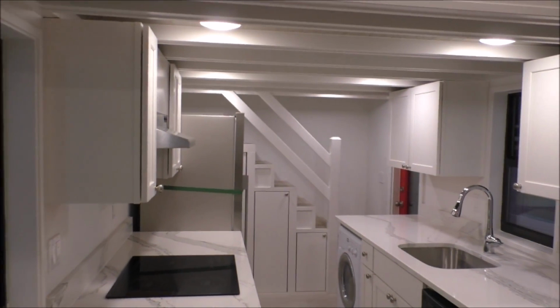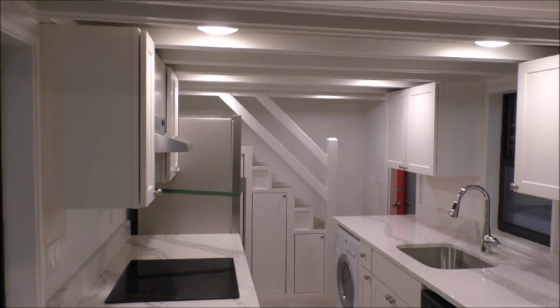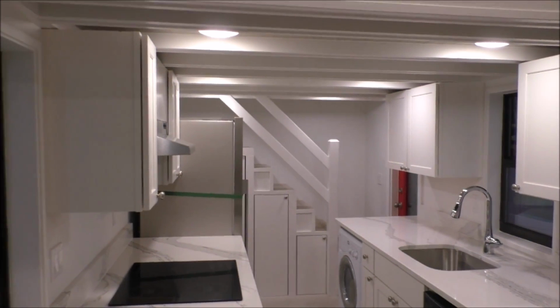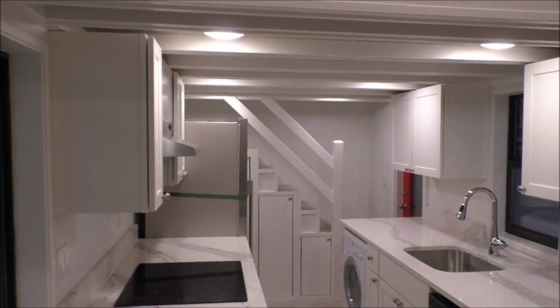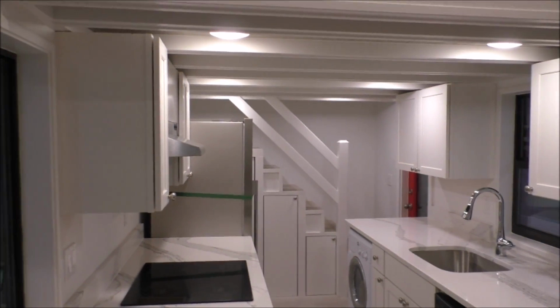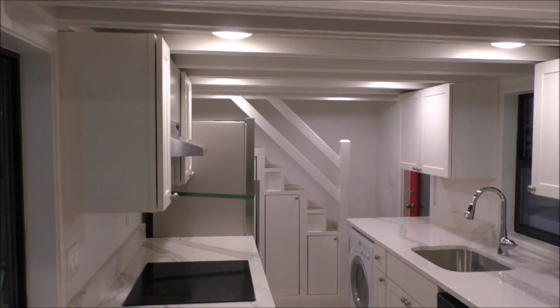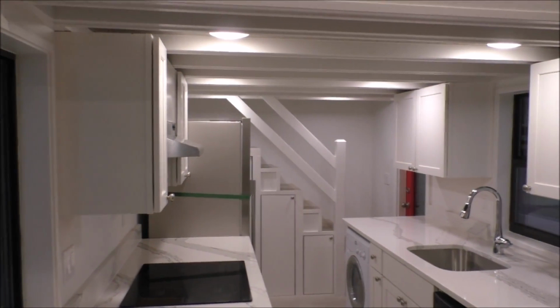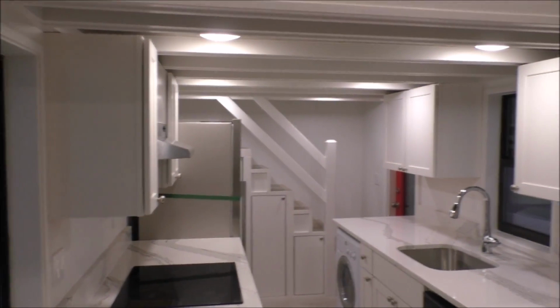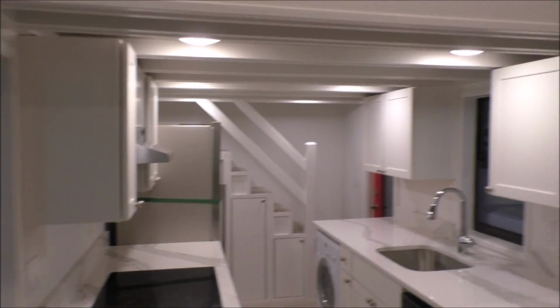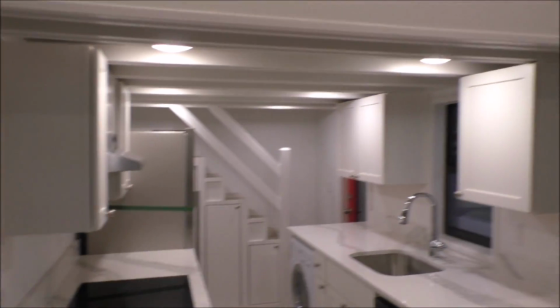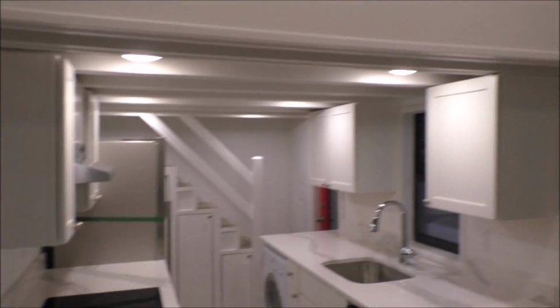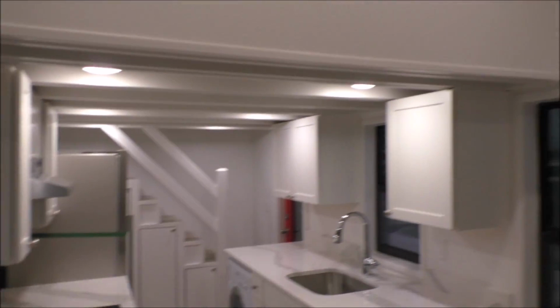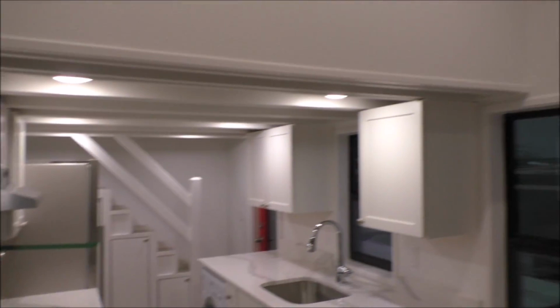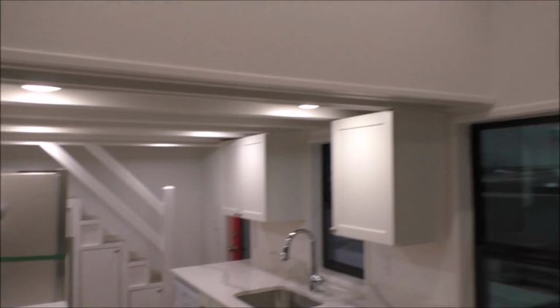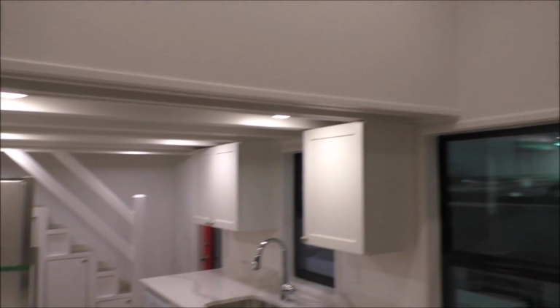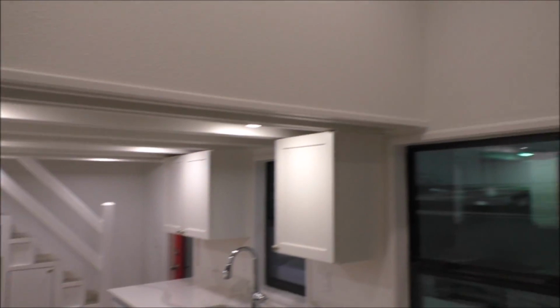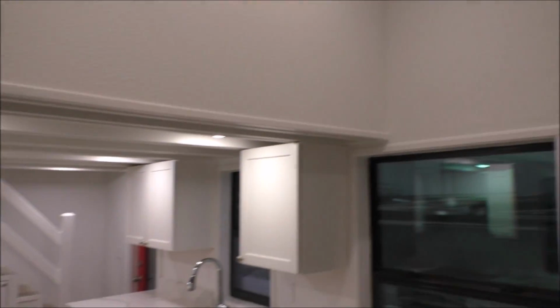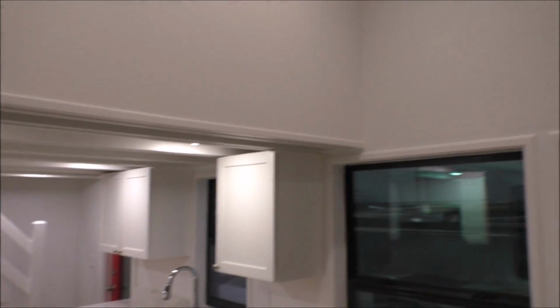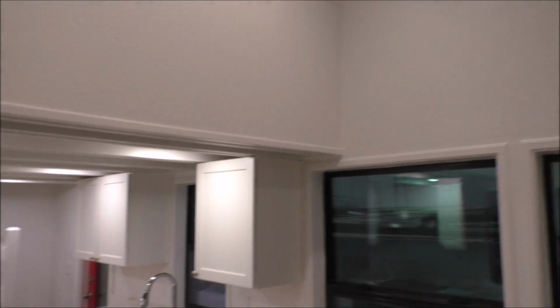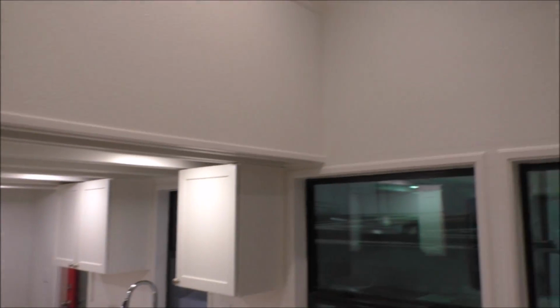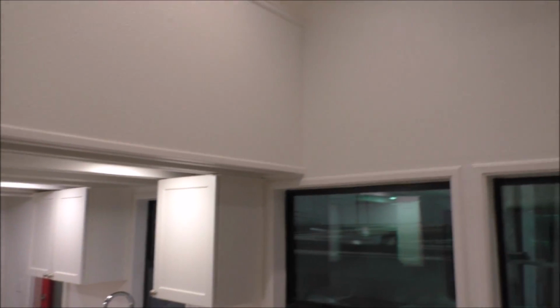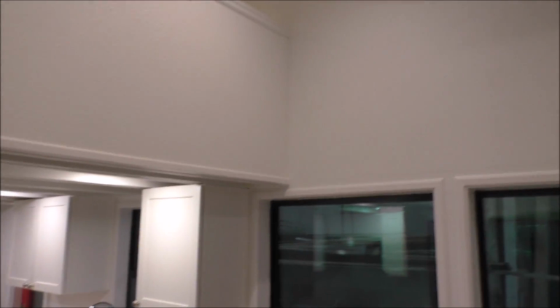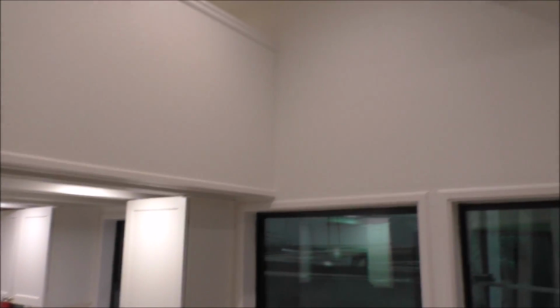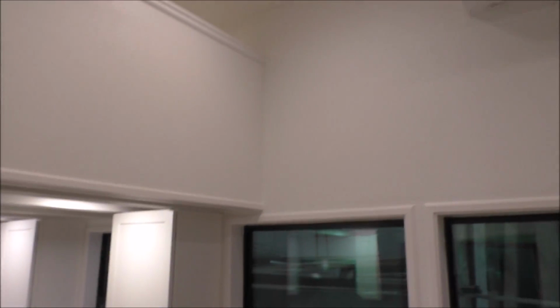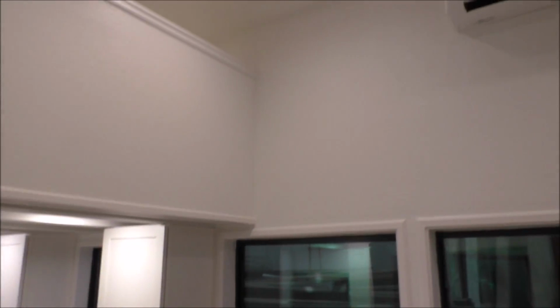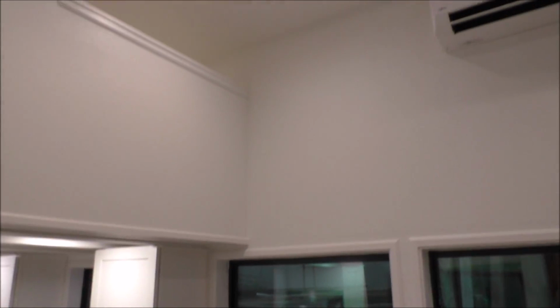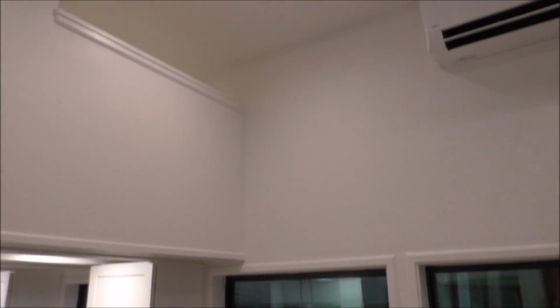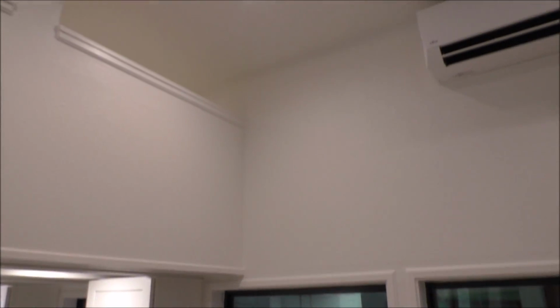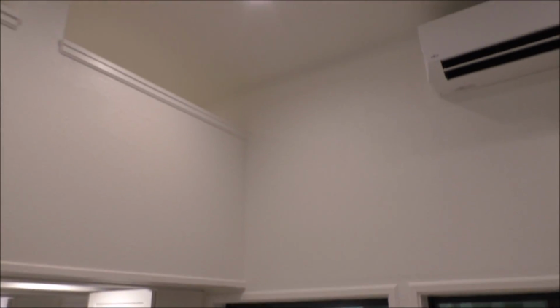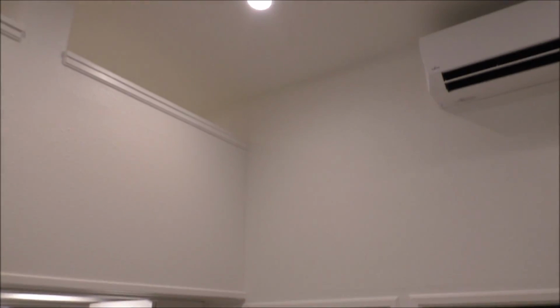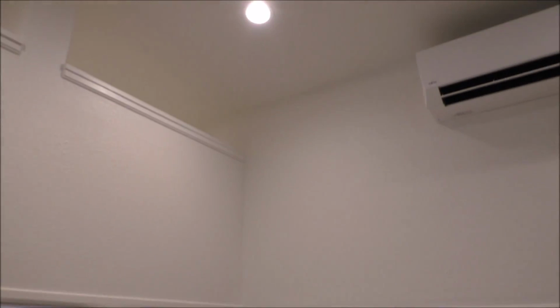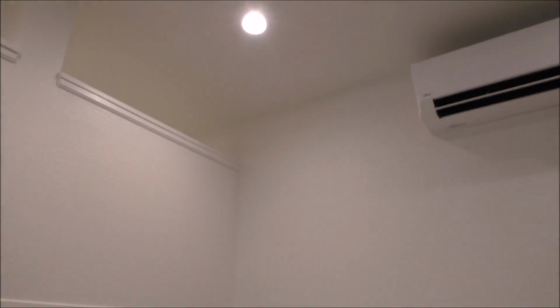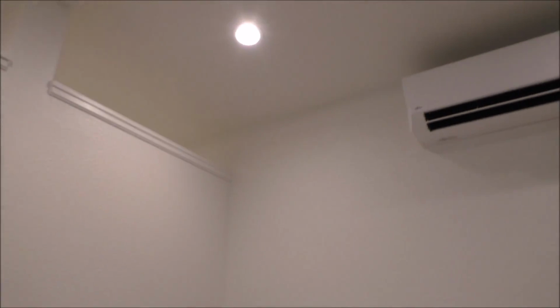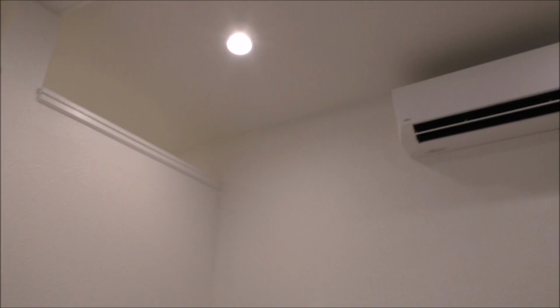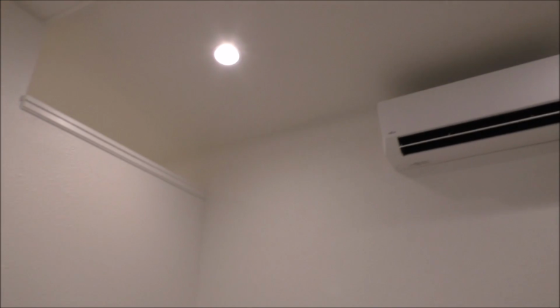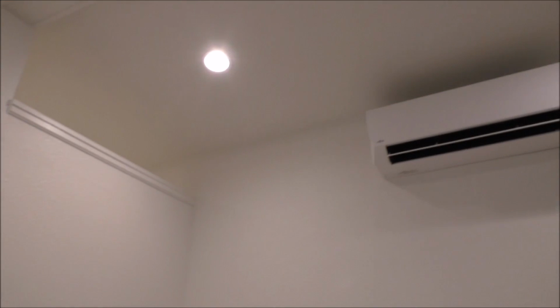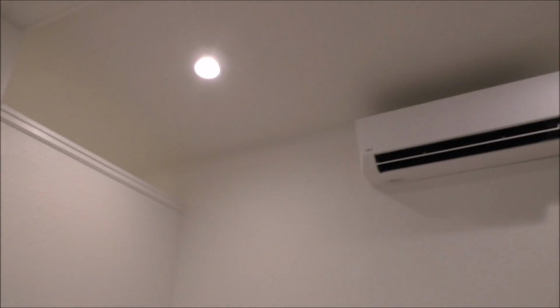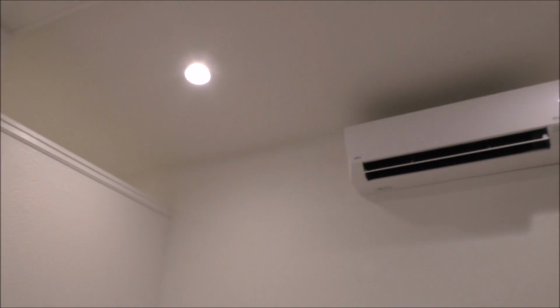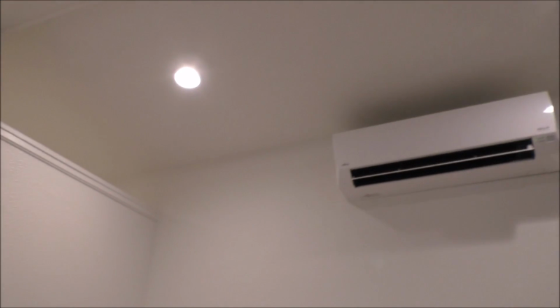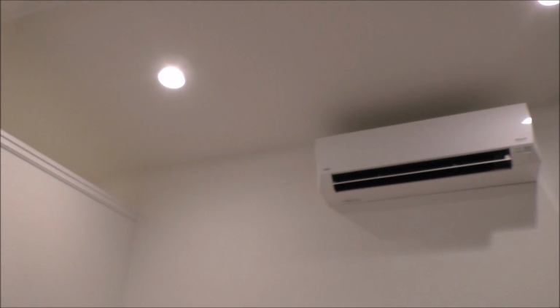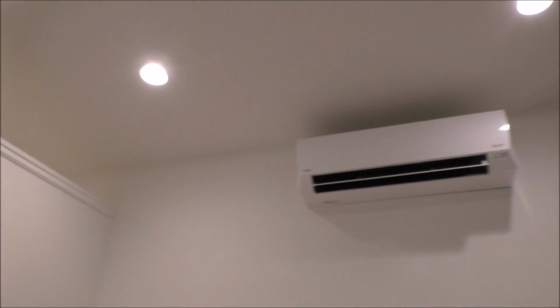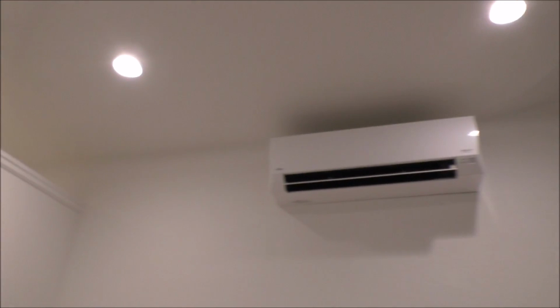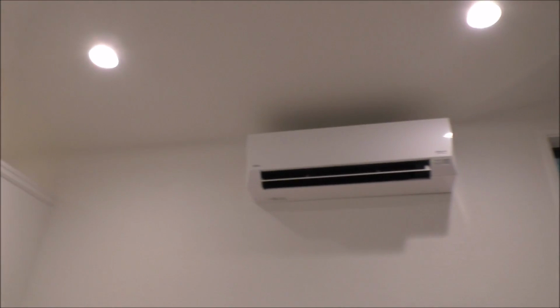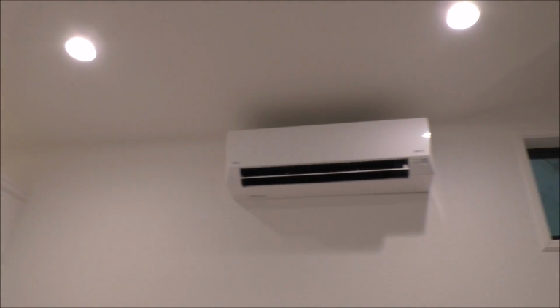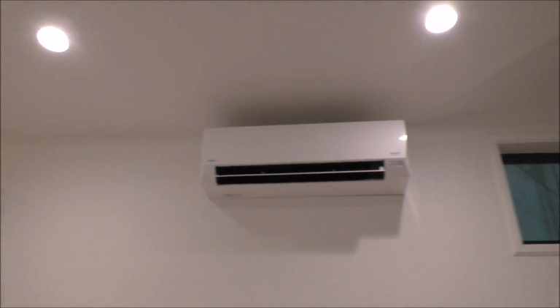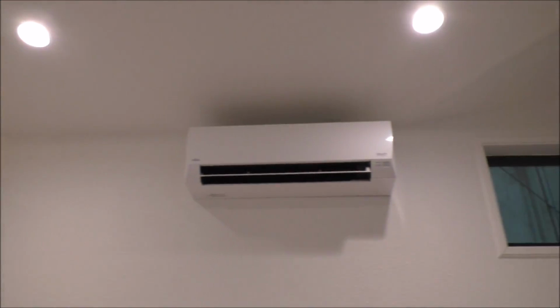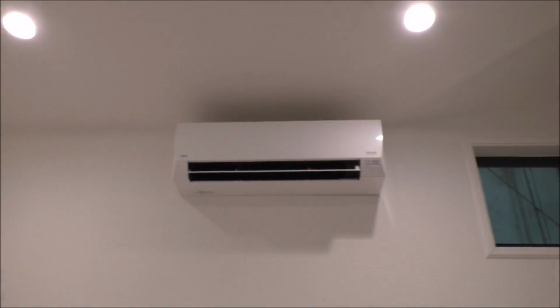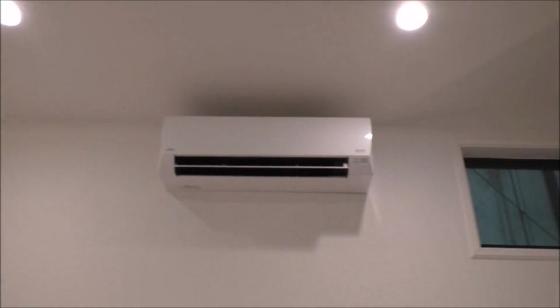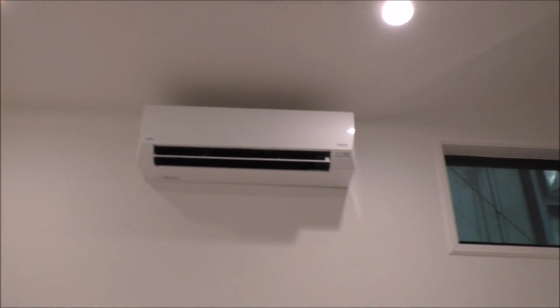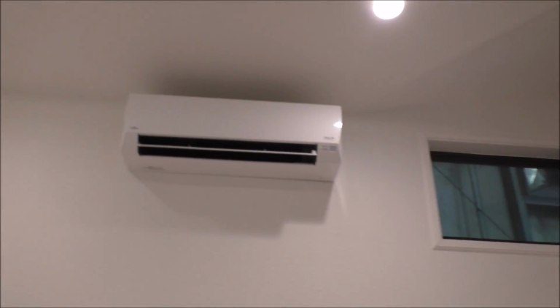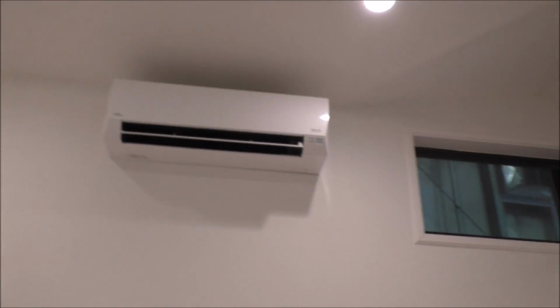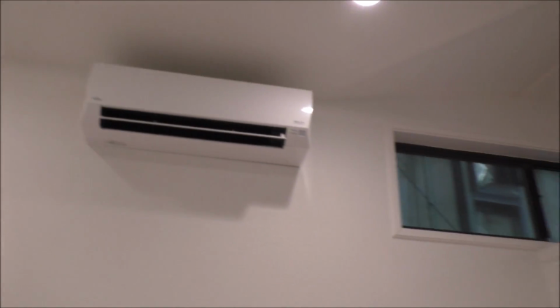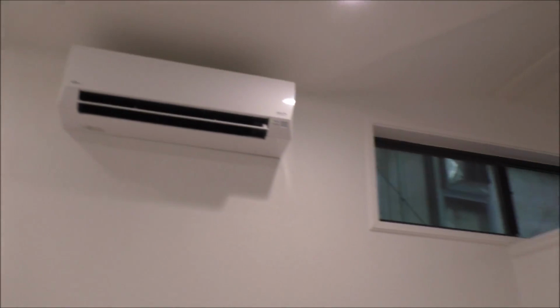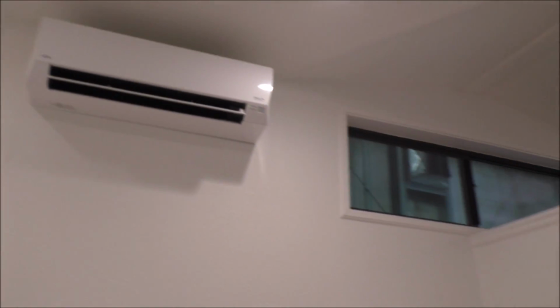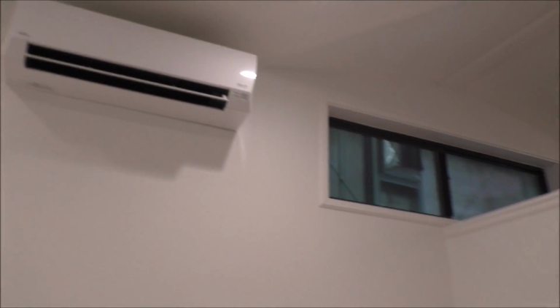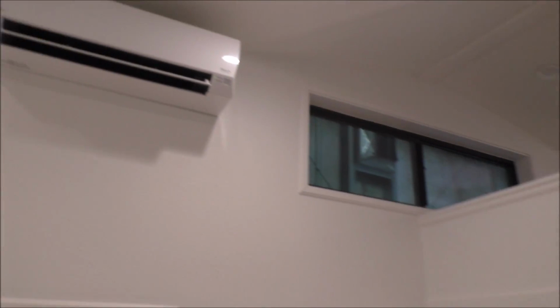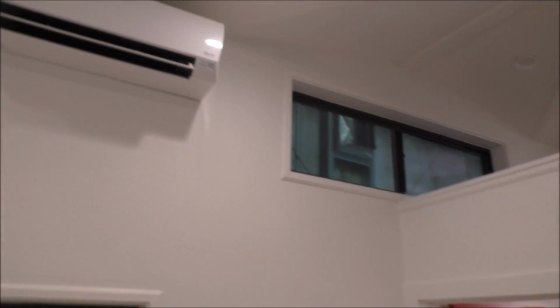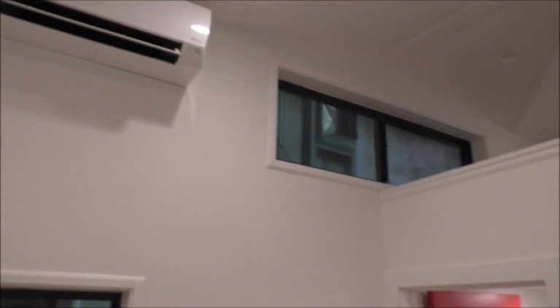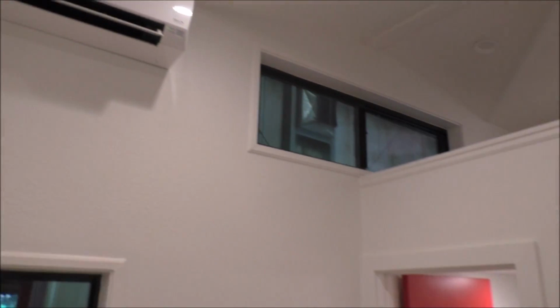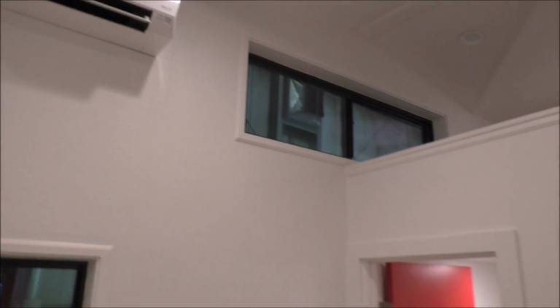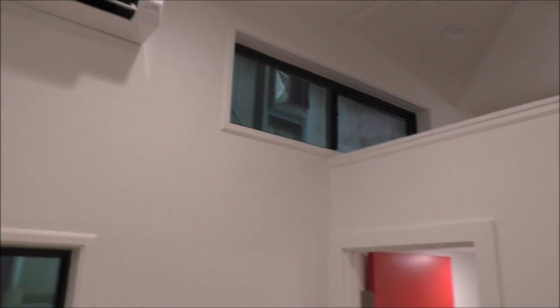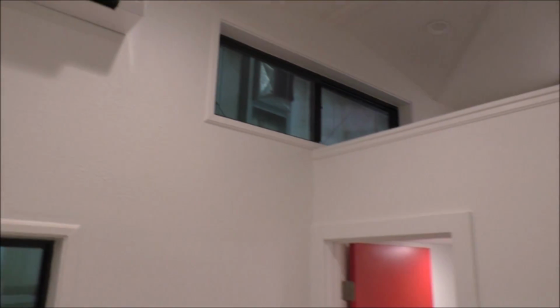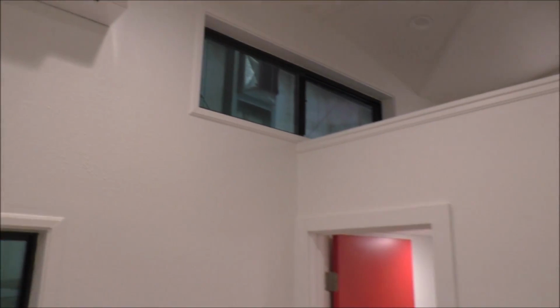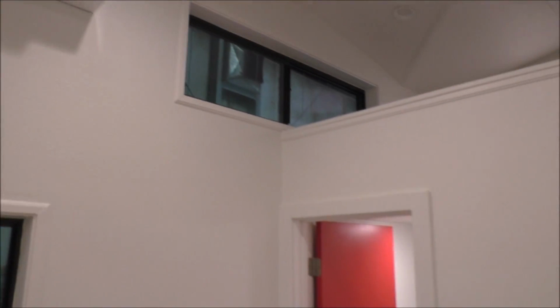A really light, bright interior with a drywall wall finish.